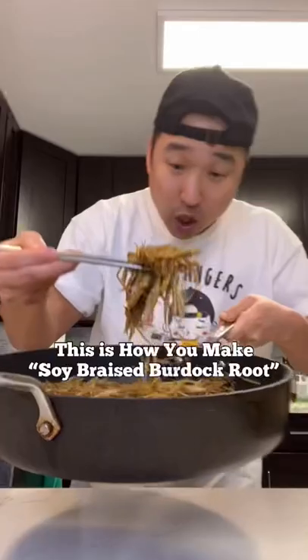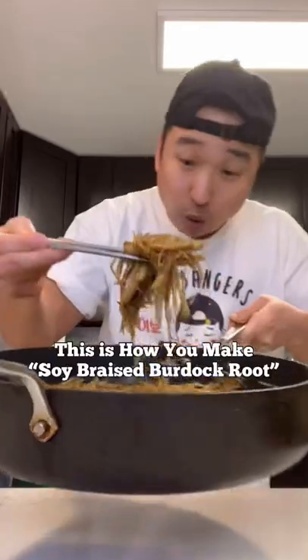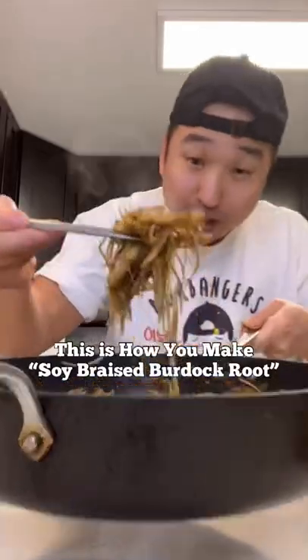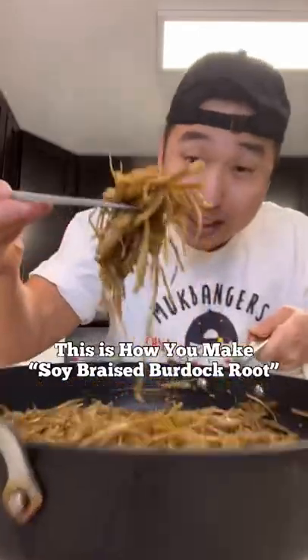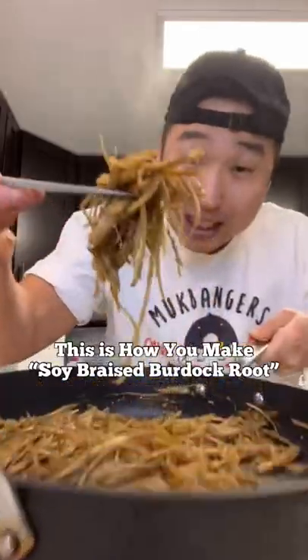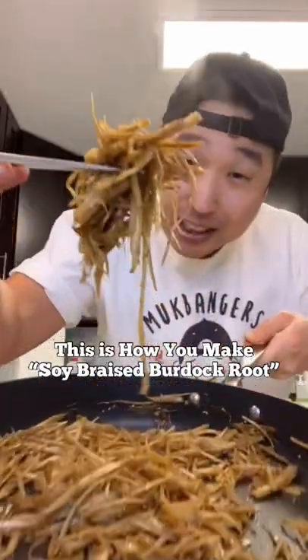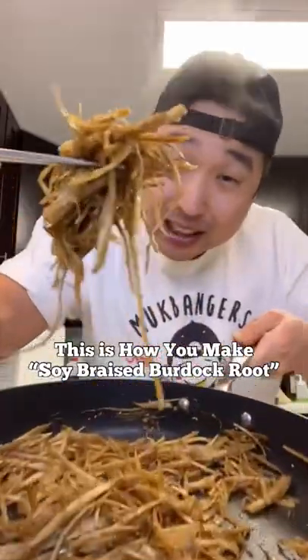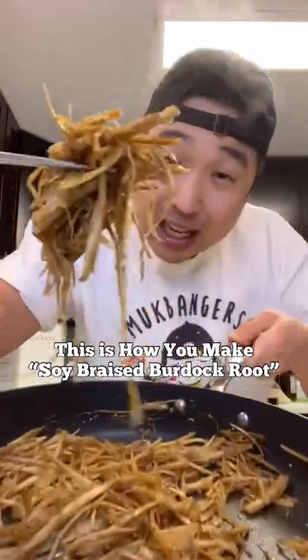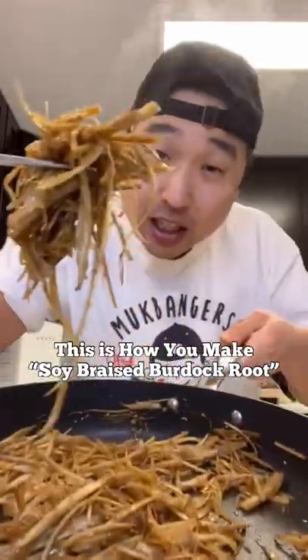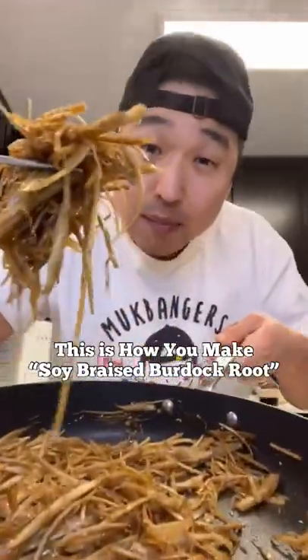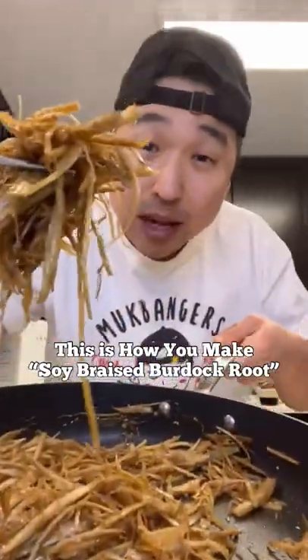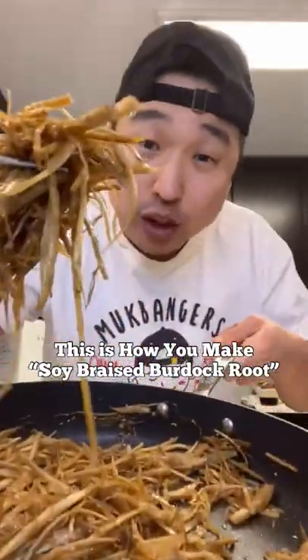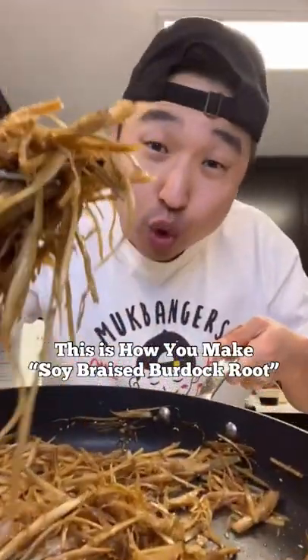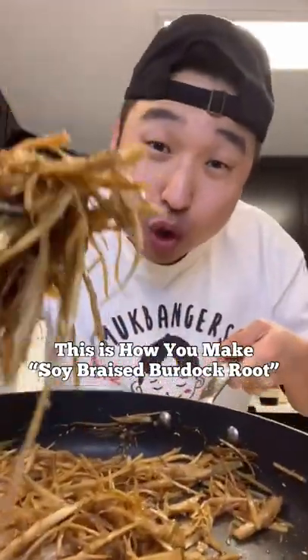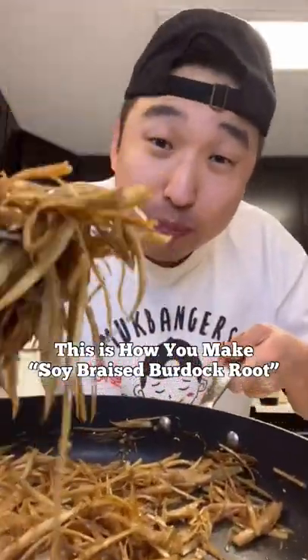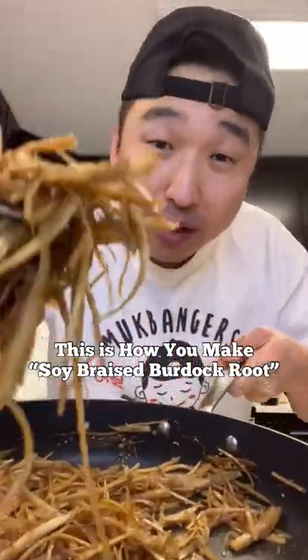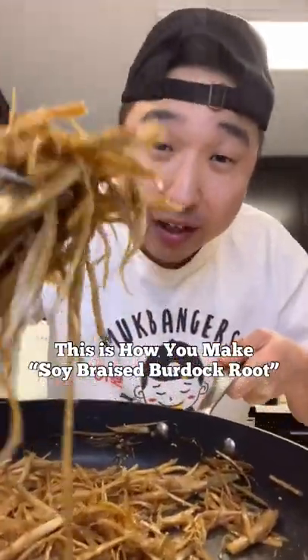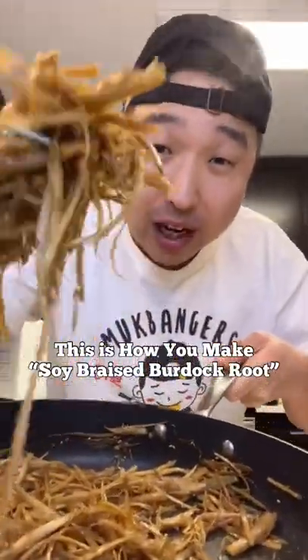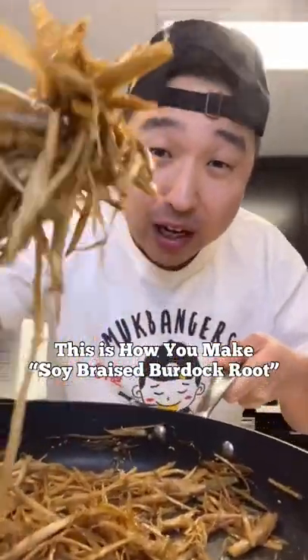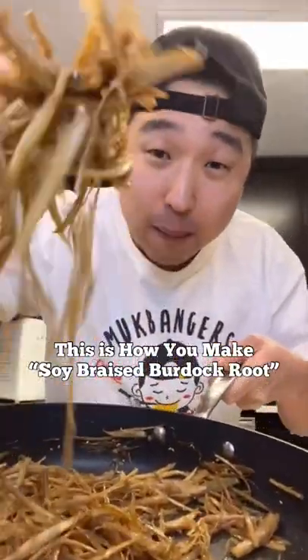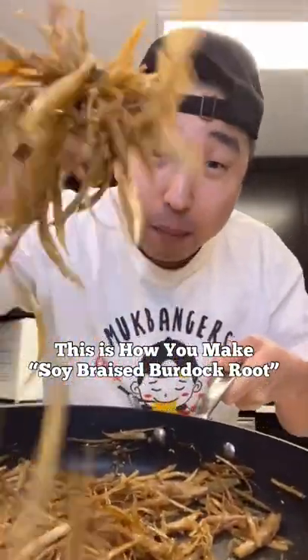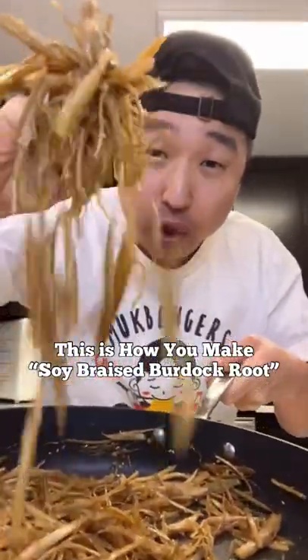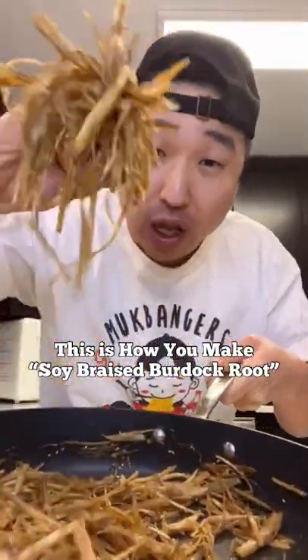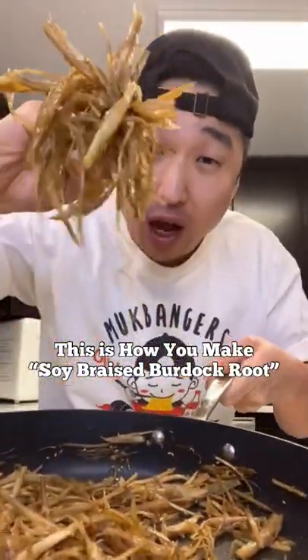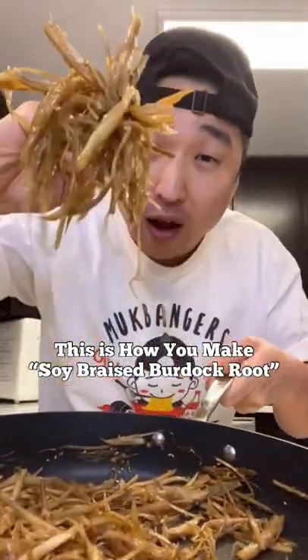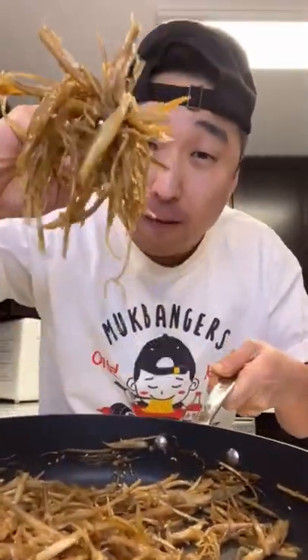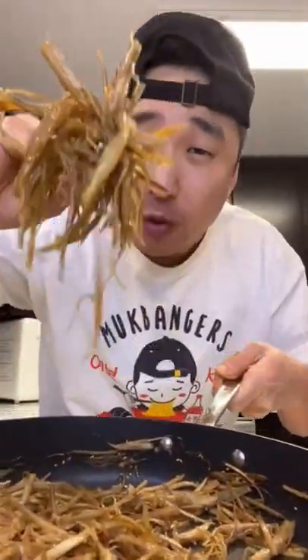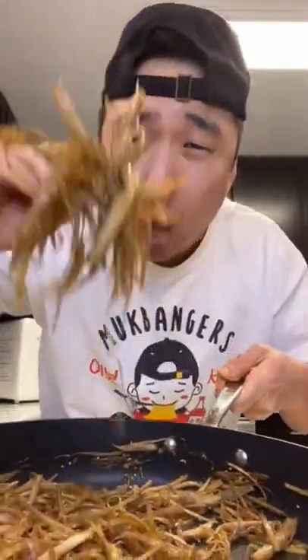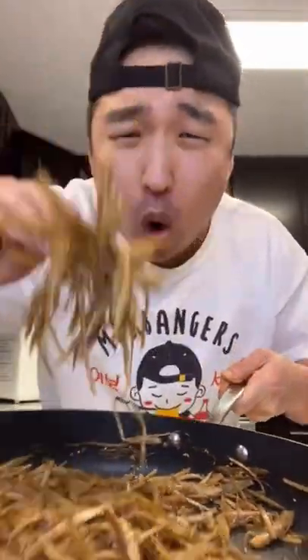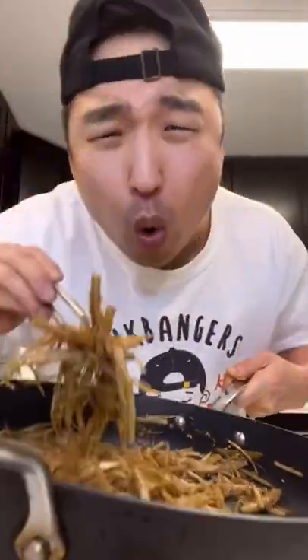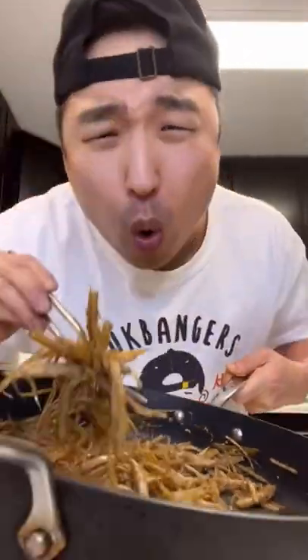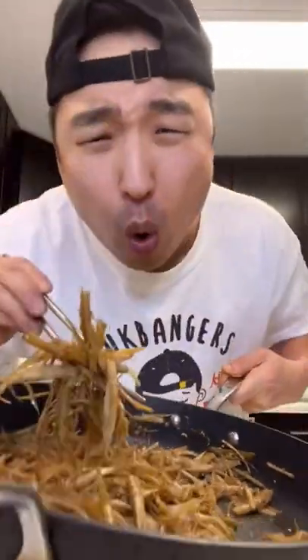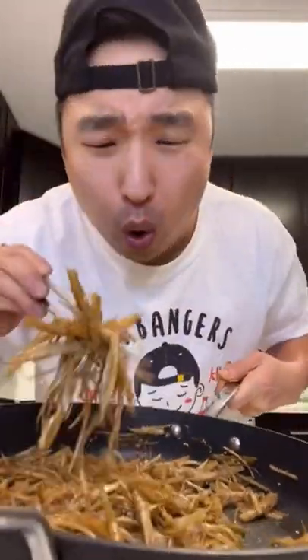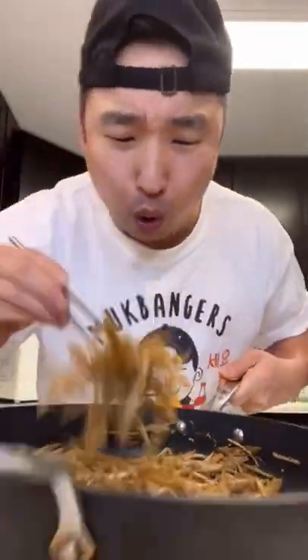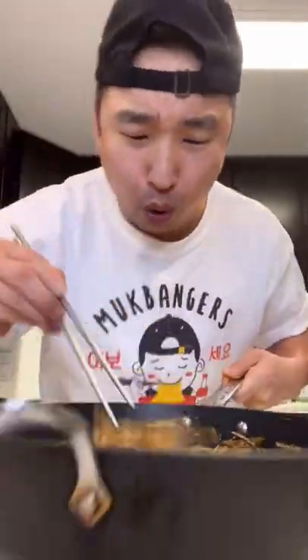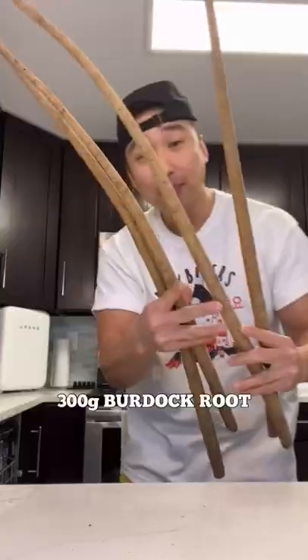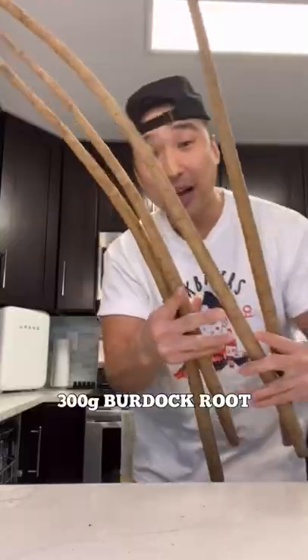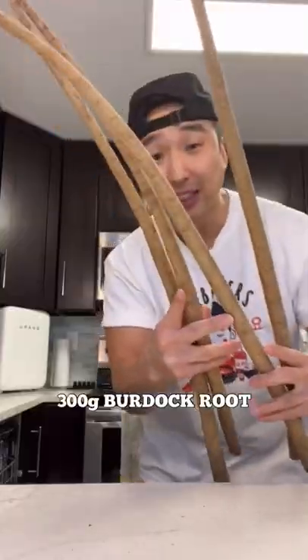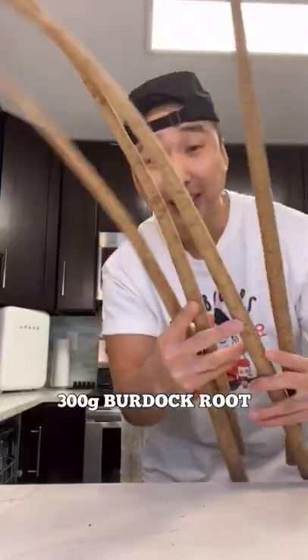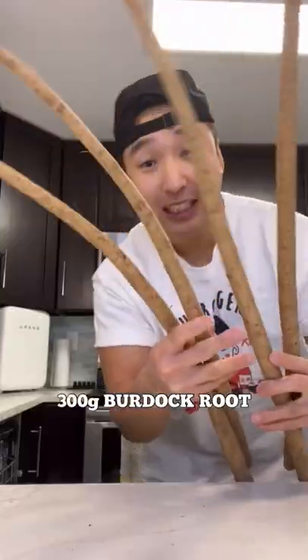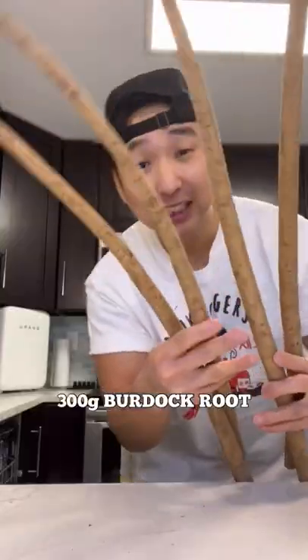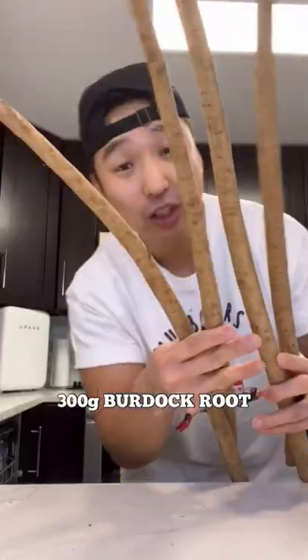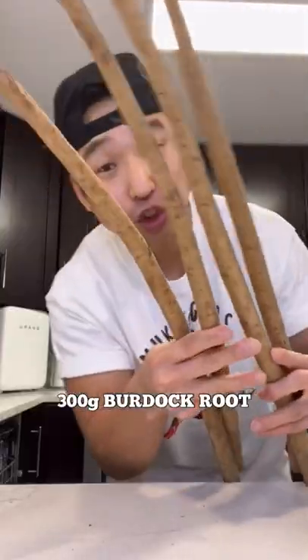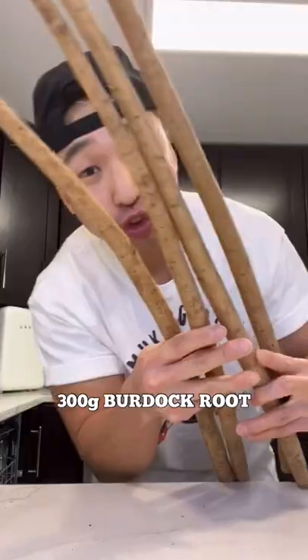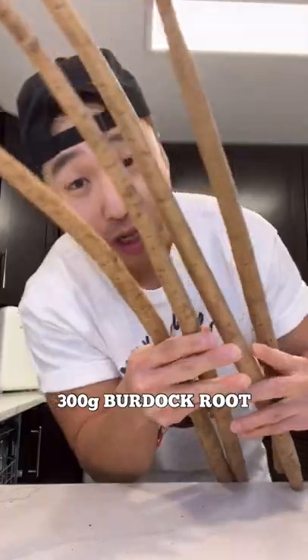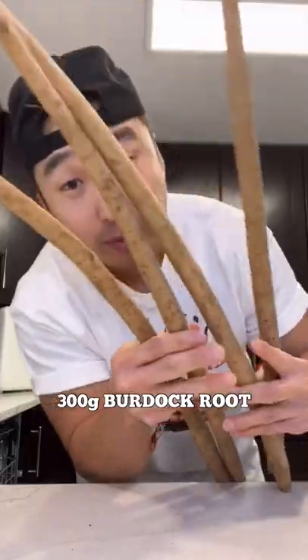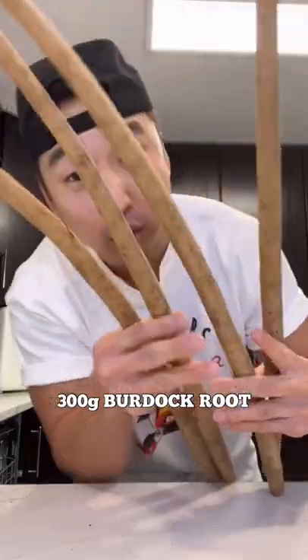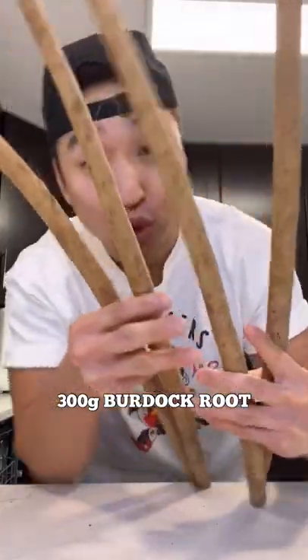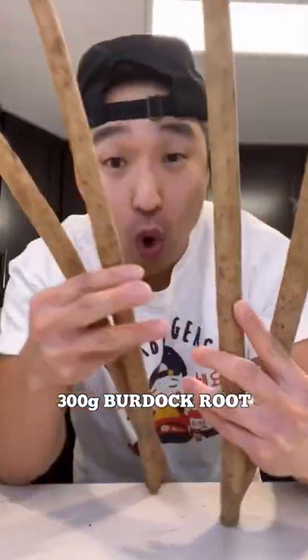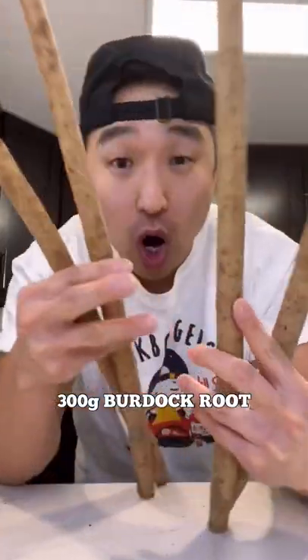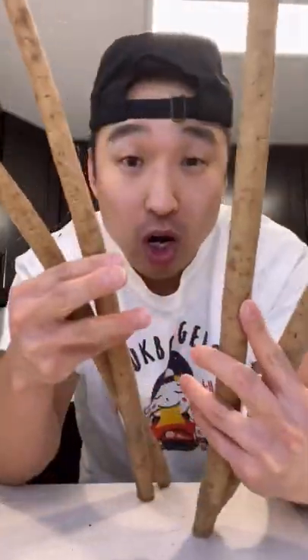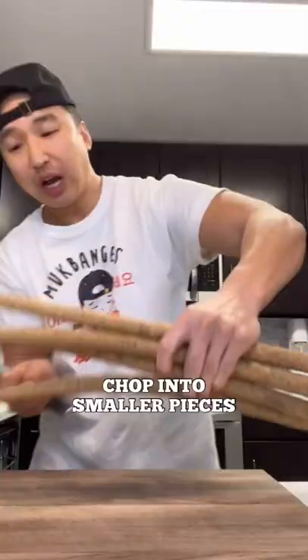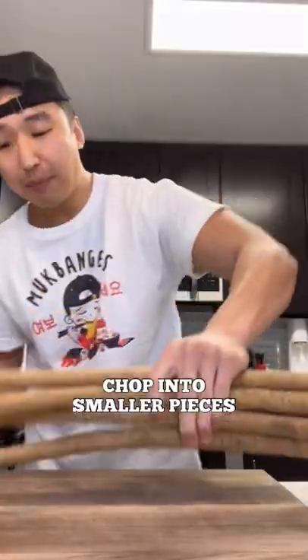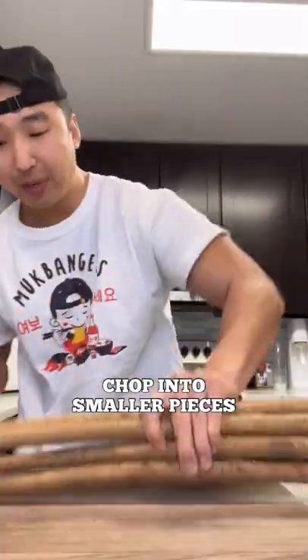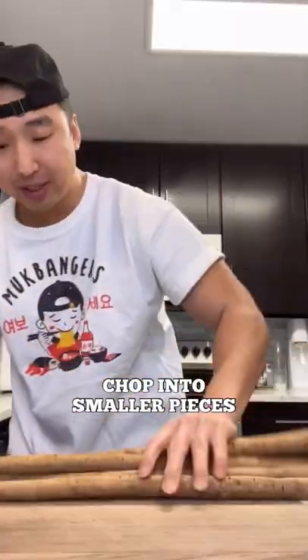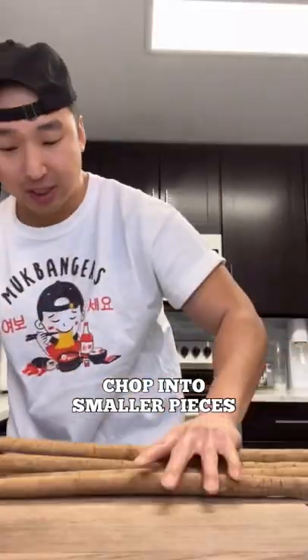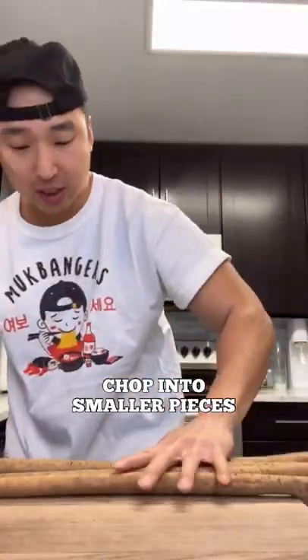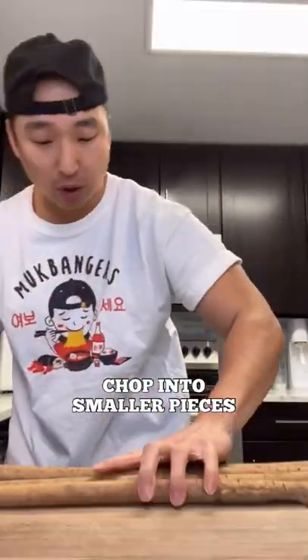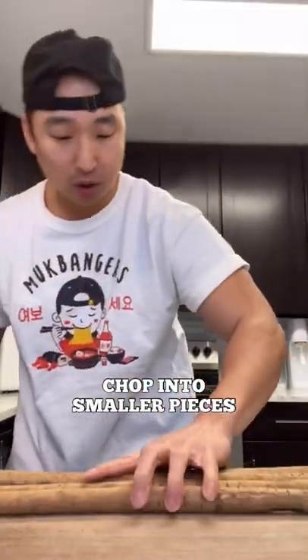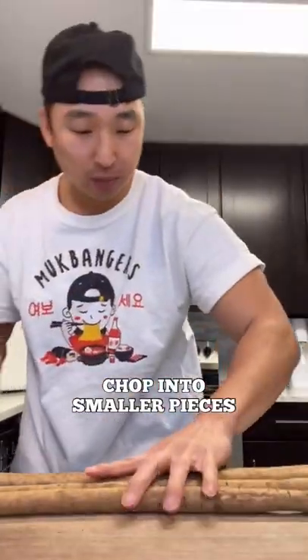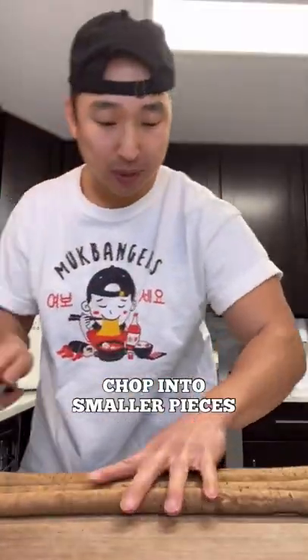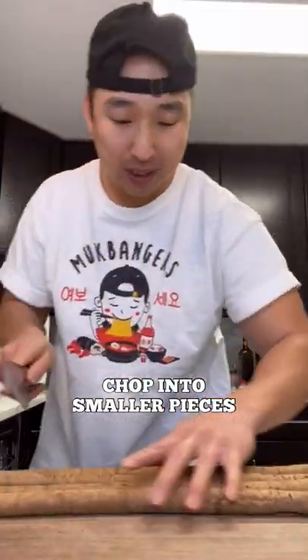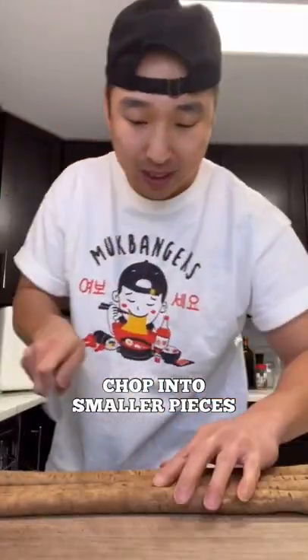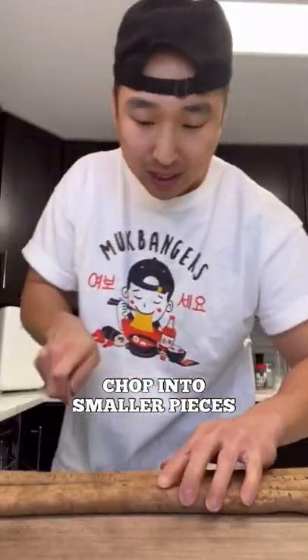Yo, this is how you make soy marinated burda. About 300 grams of uong — chop it into smaller pieces.